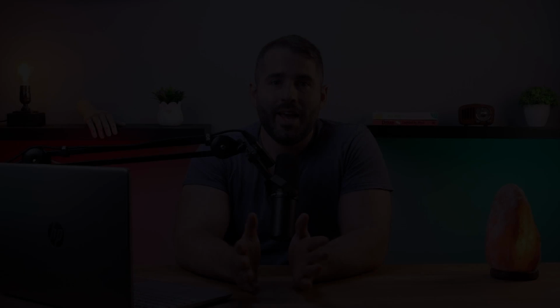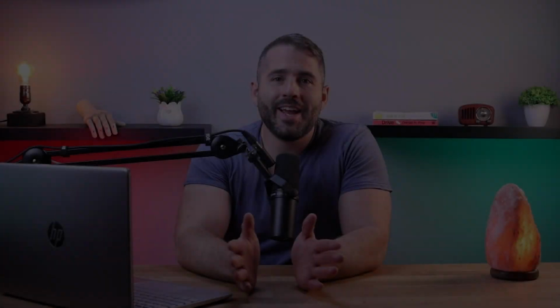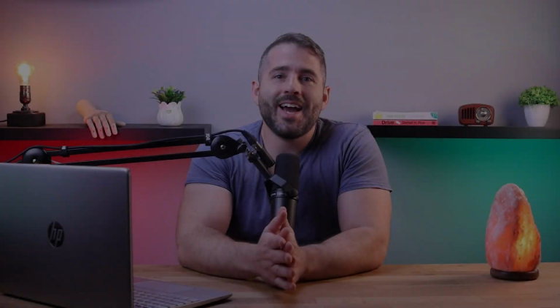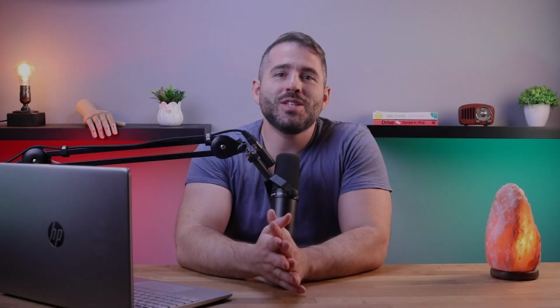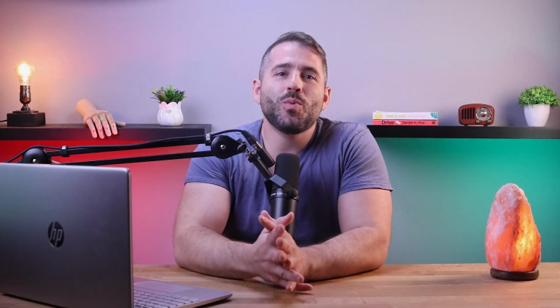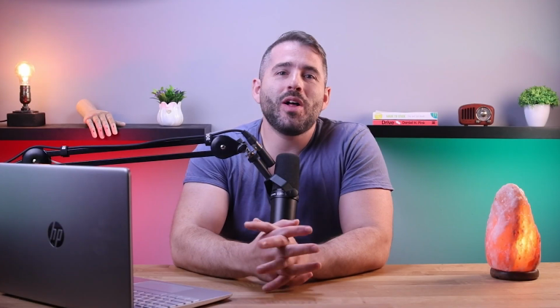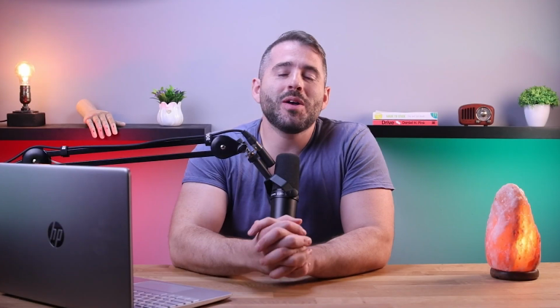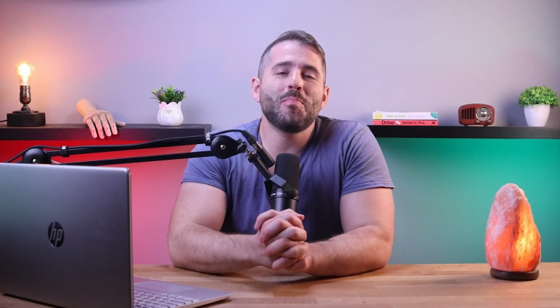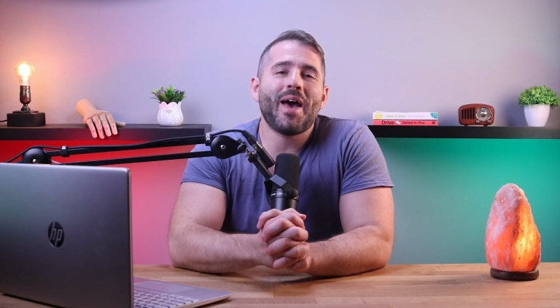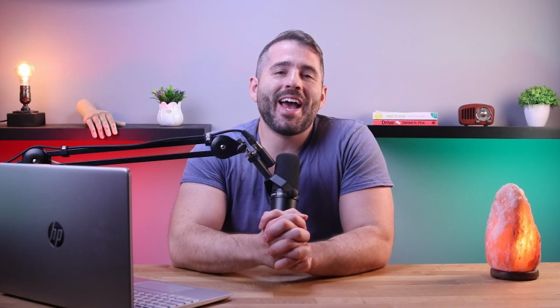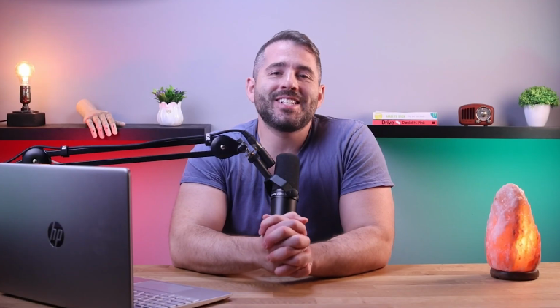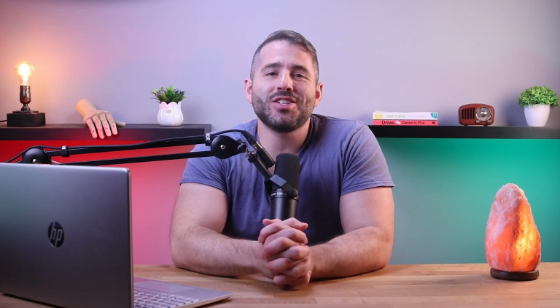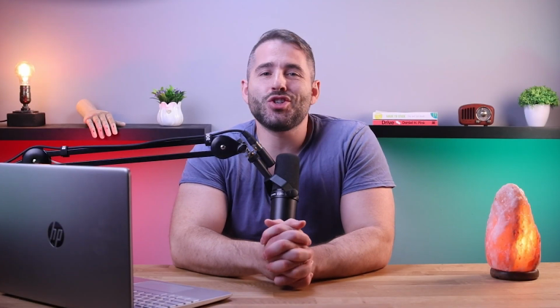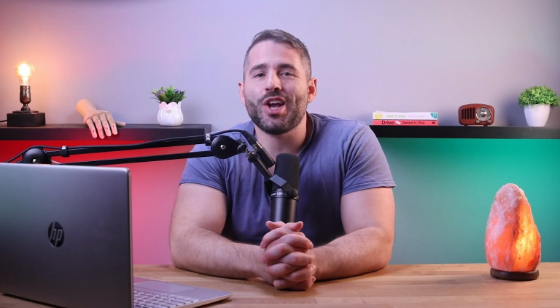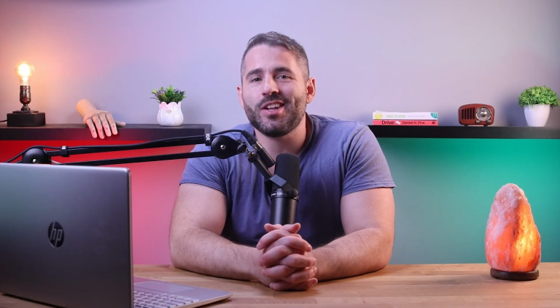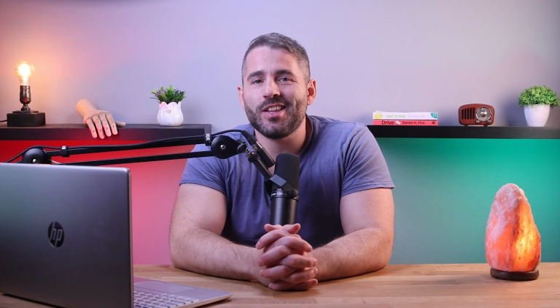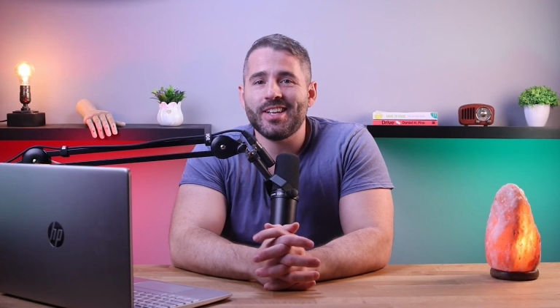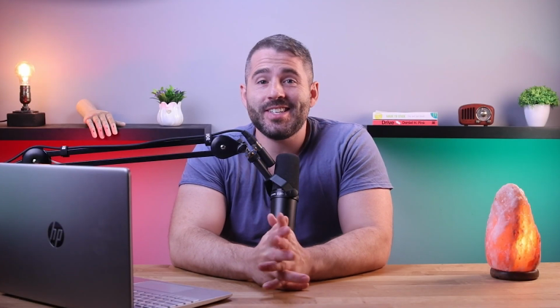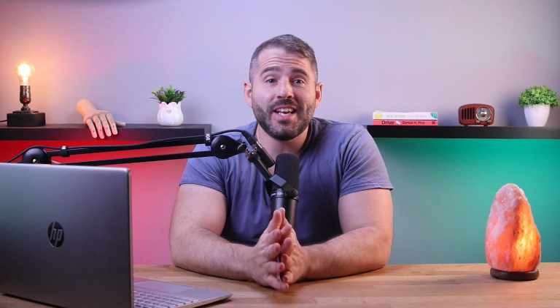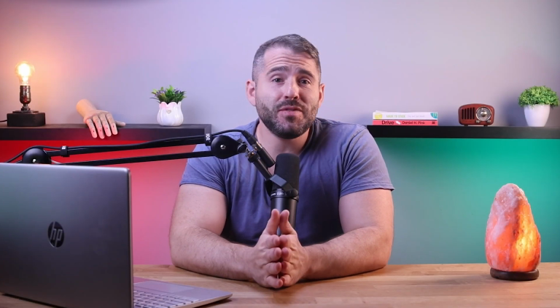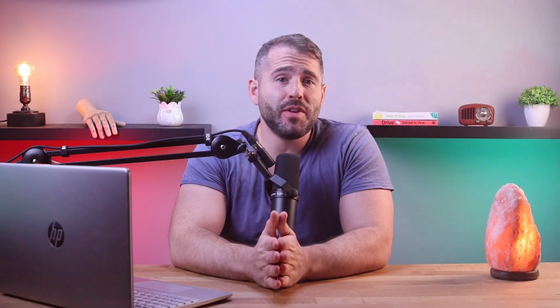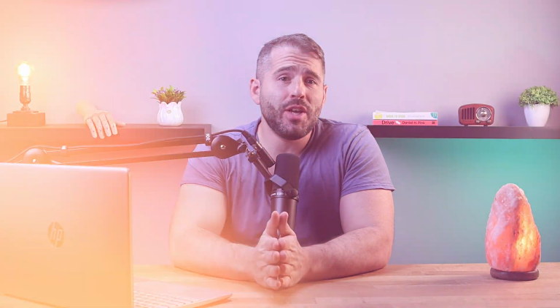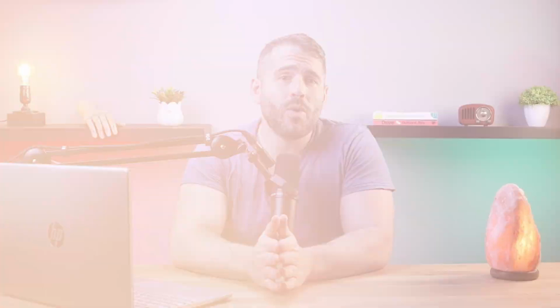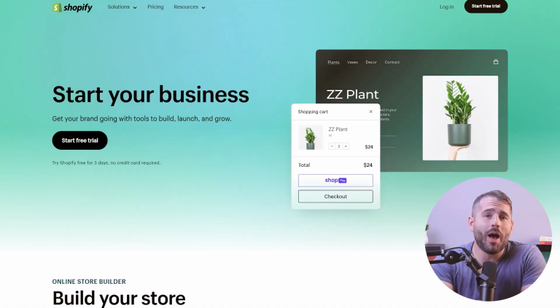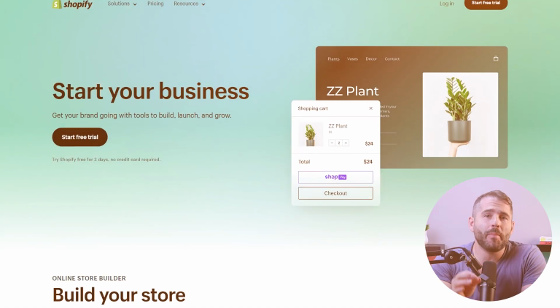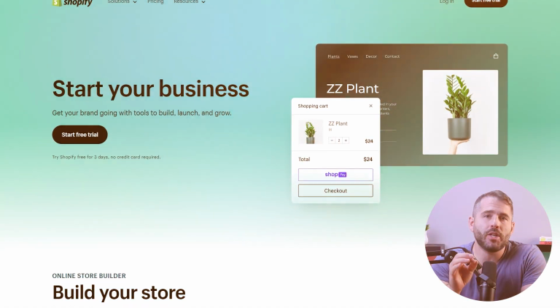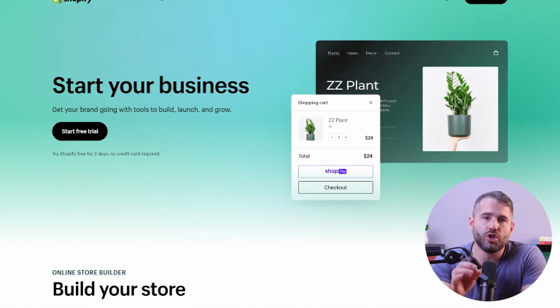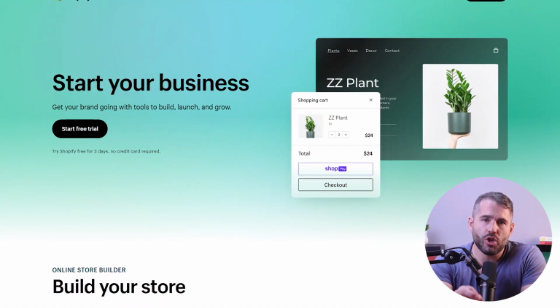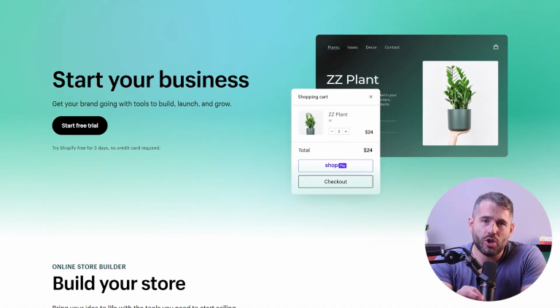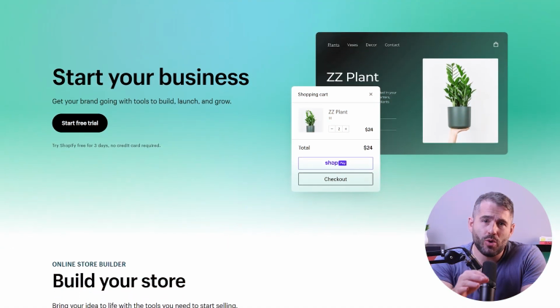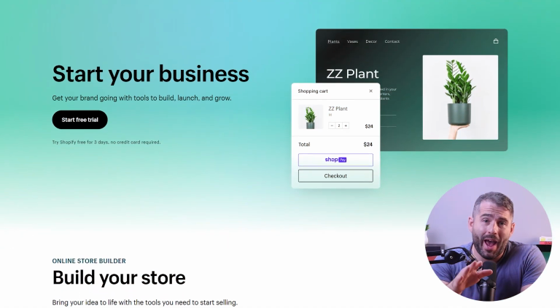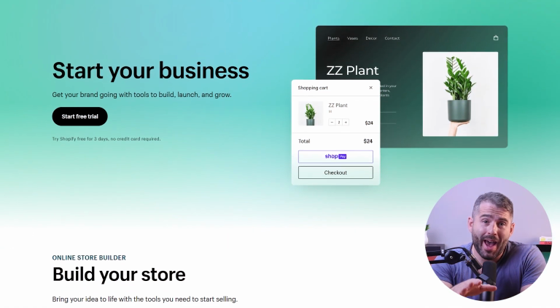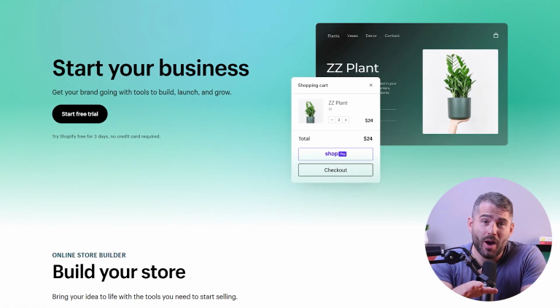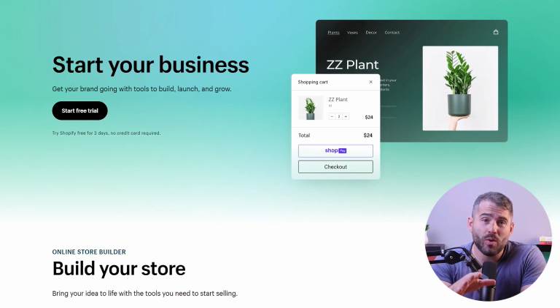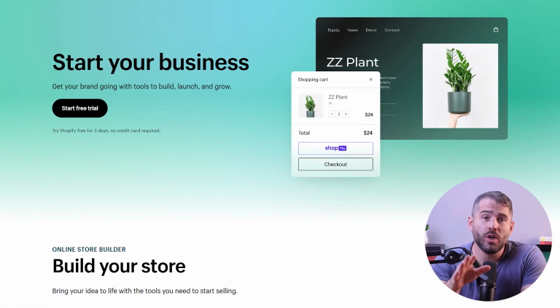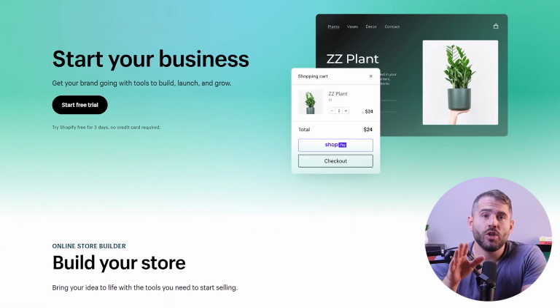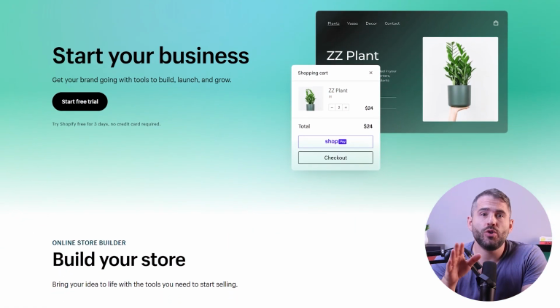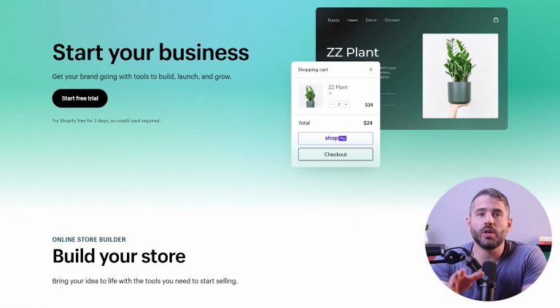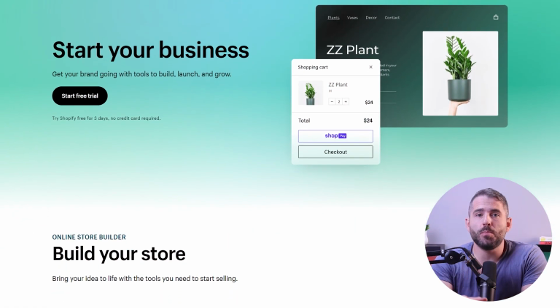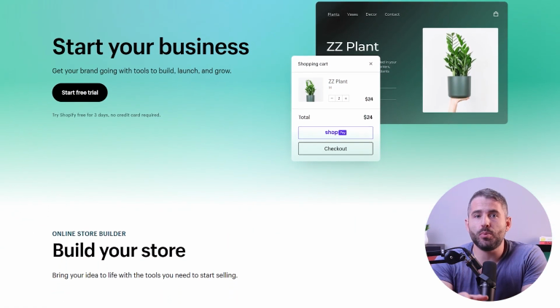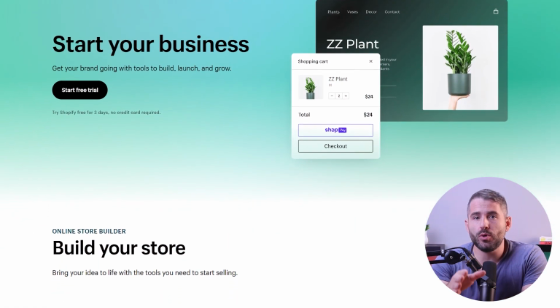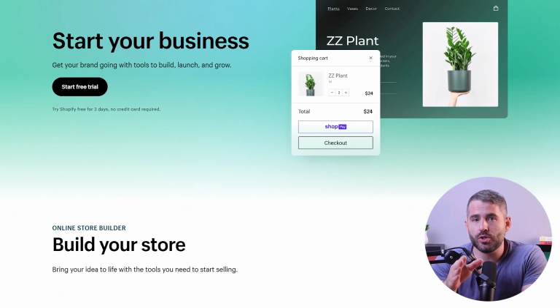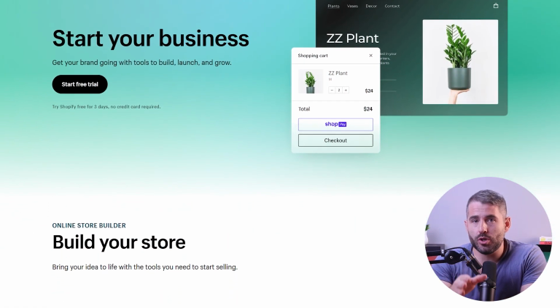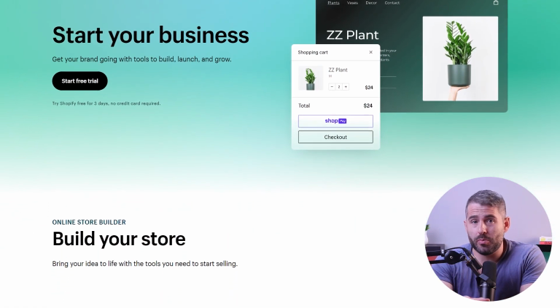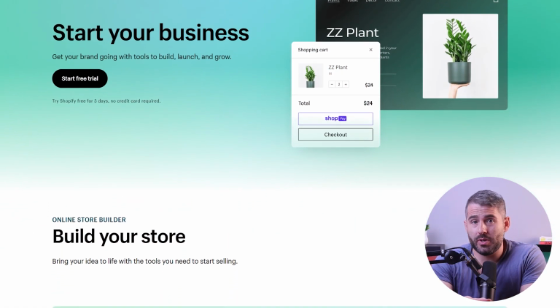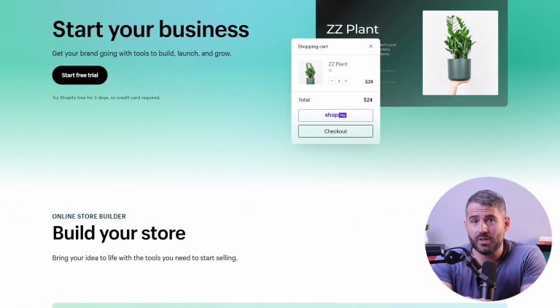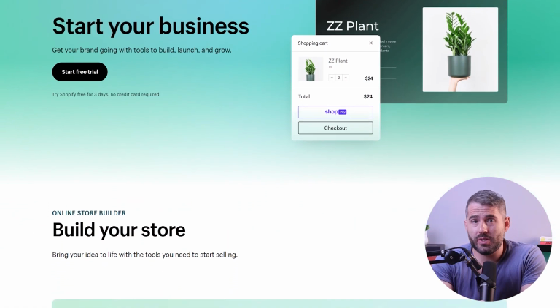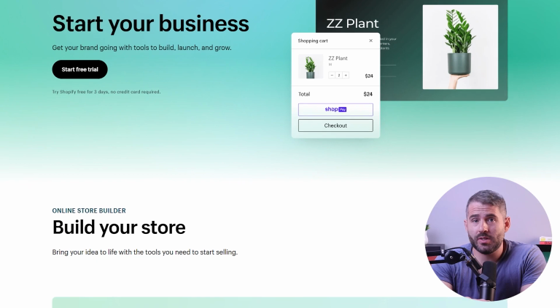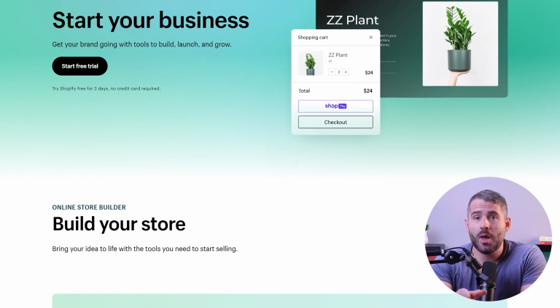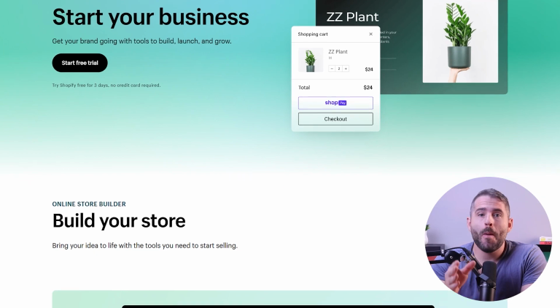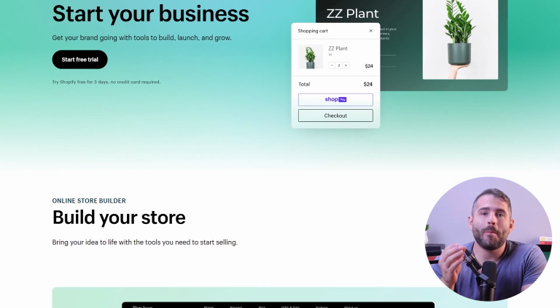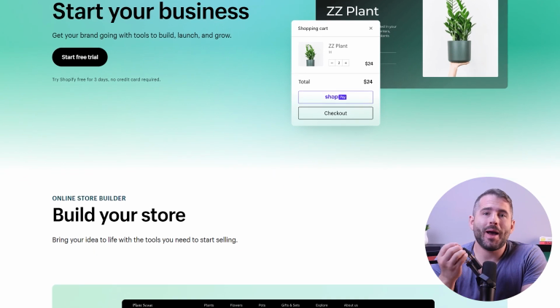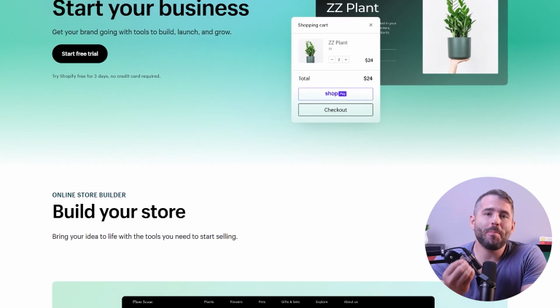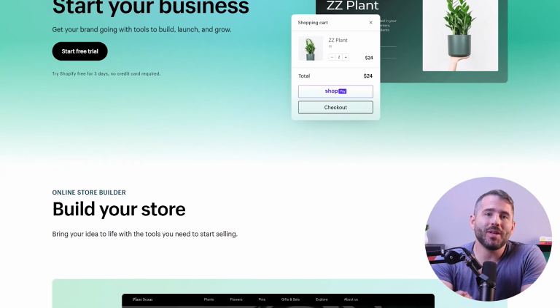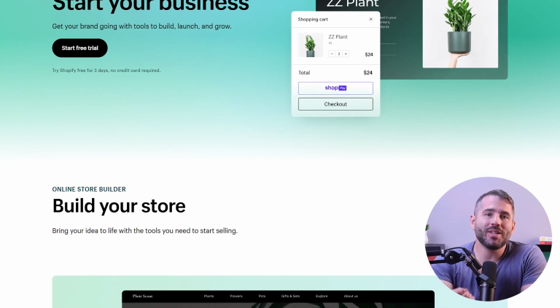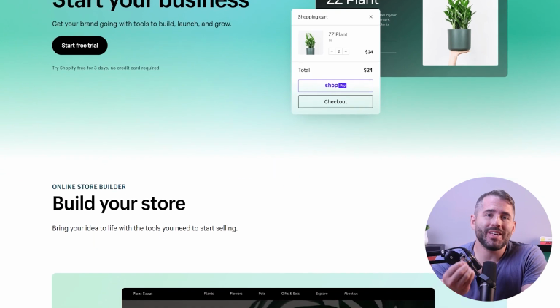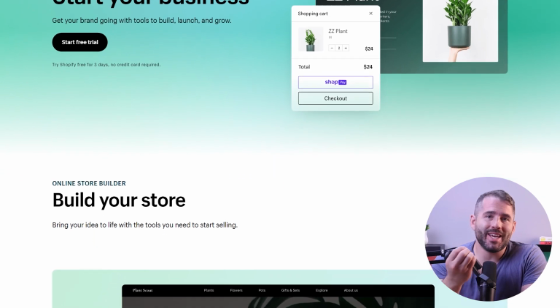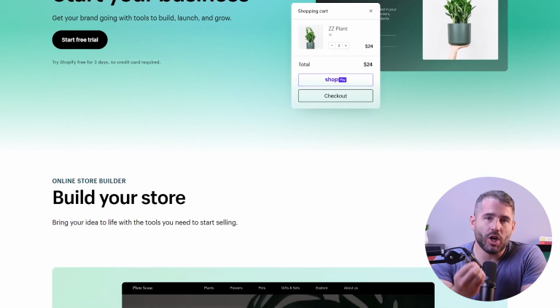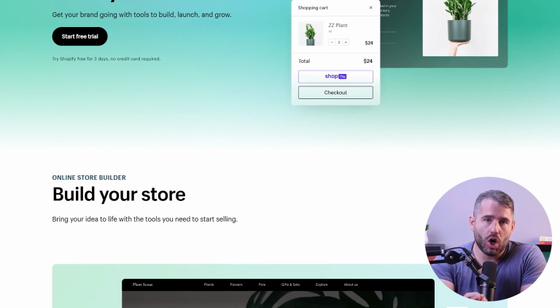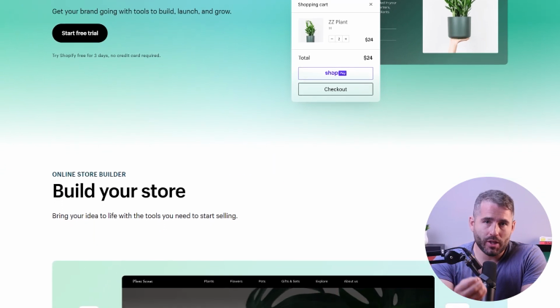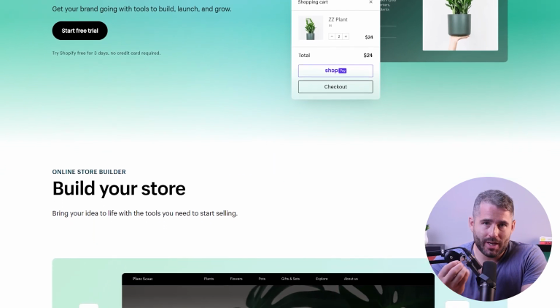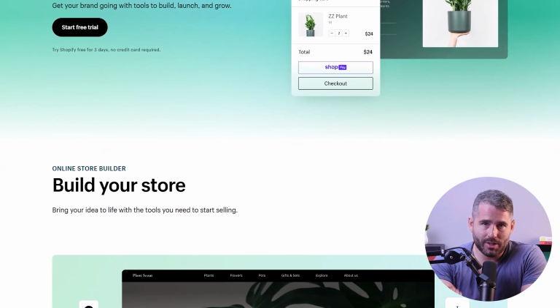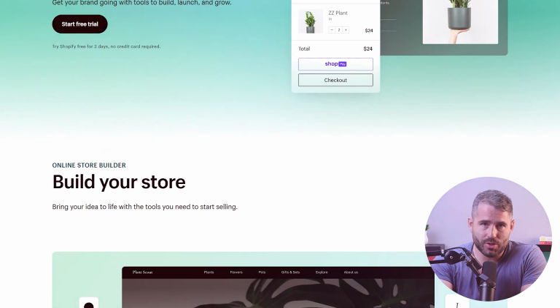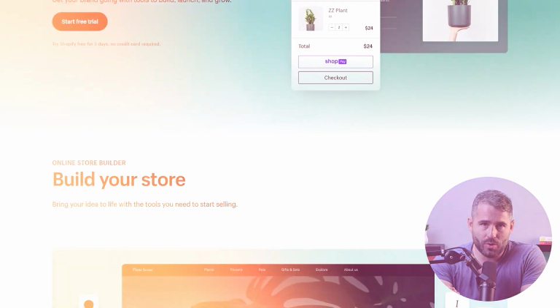Hey guys, welcome back to the channel. In today's video, I'm going to show you how you can boost your business by building an online store.